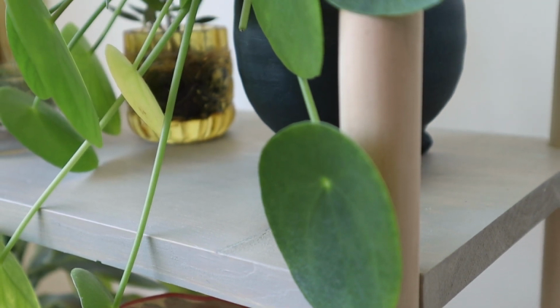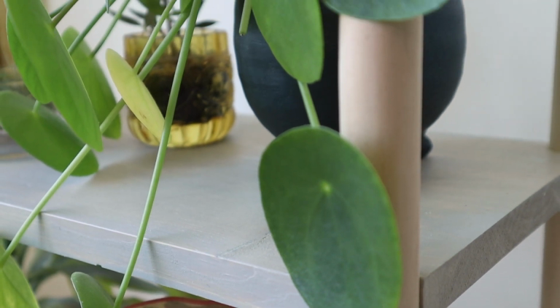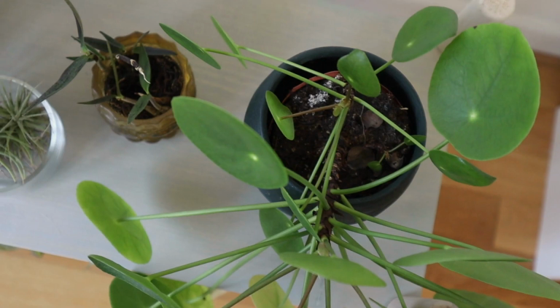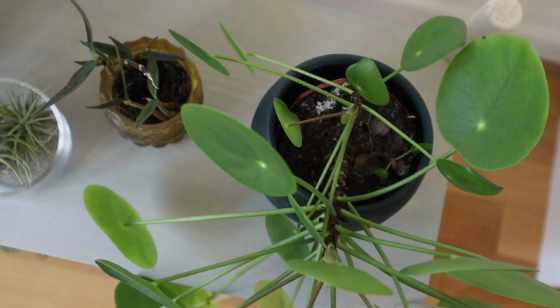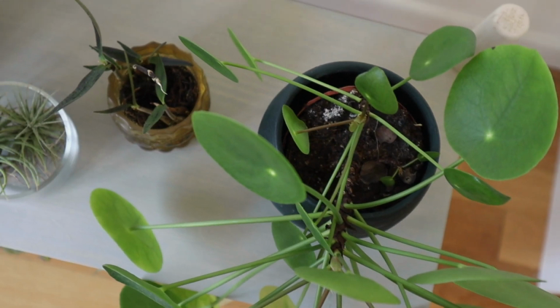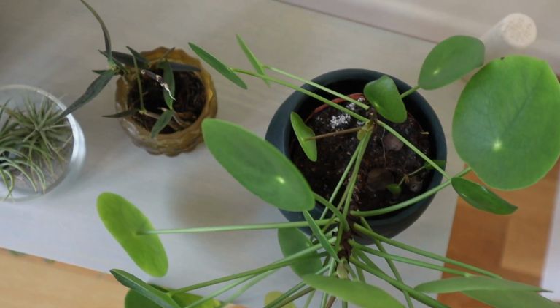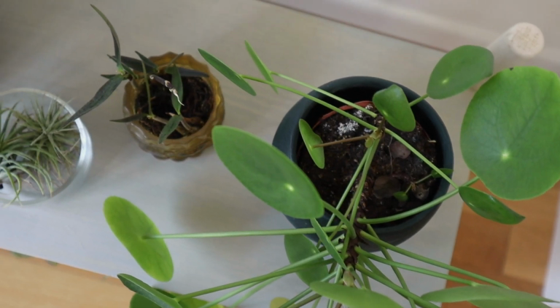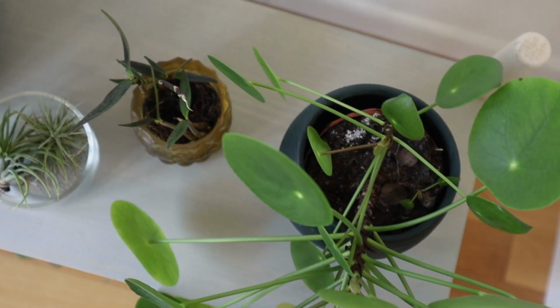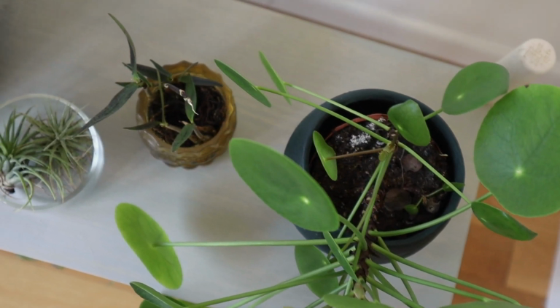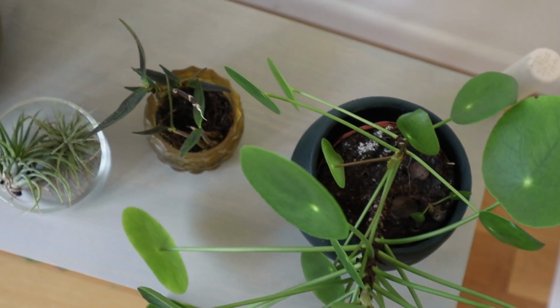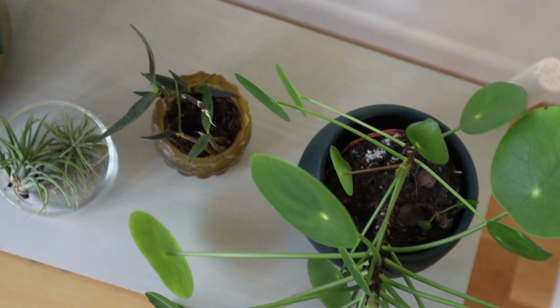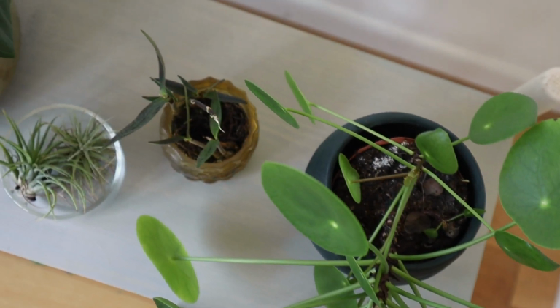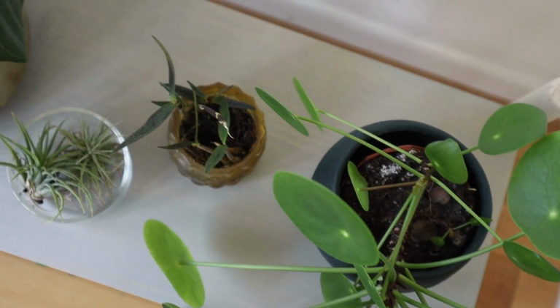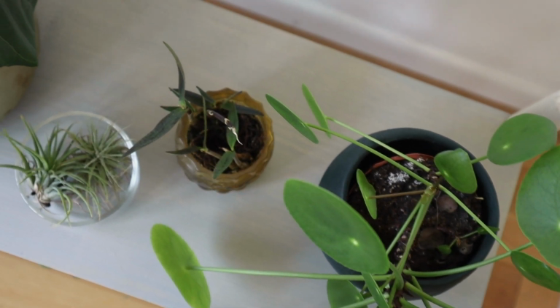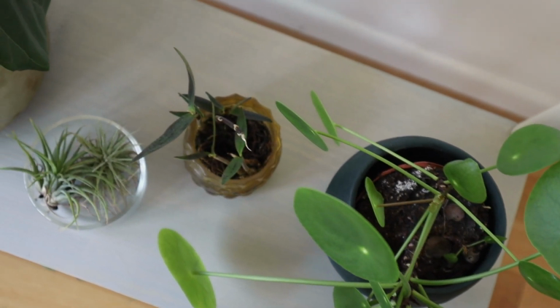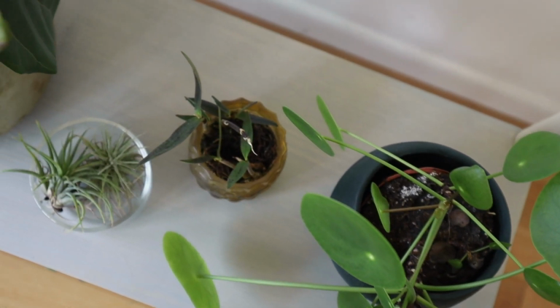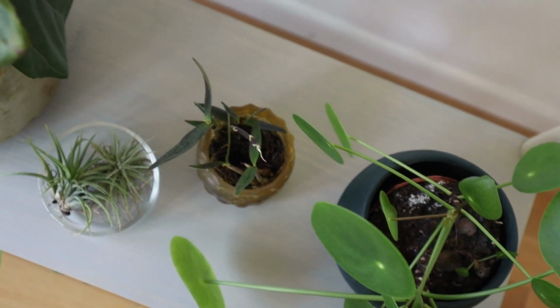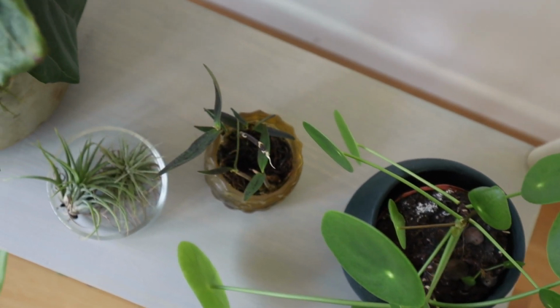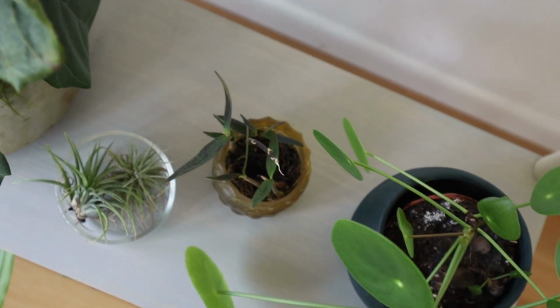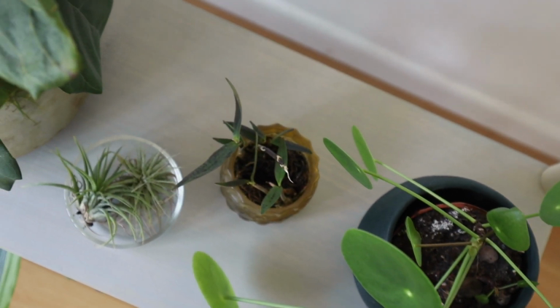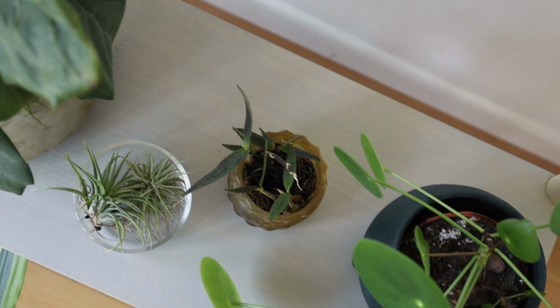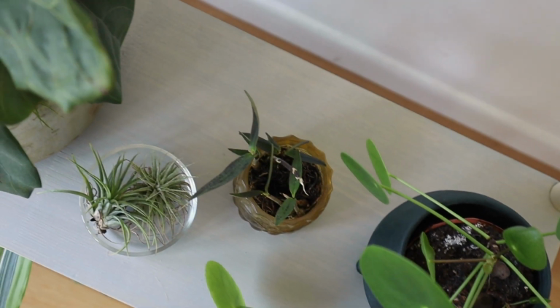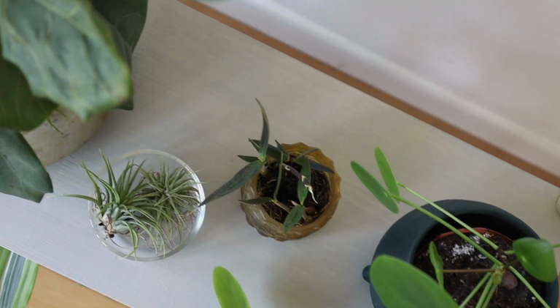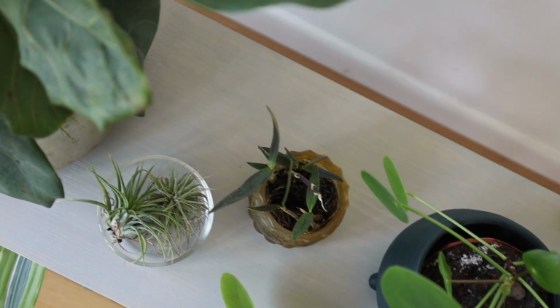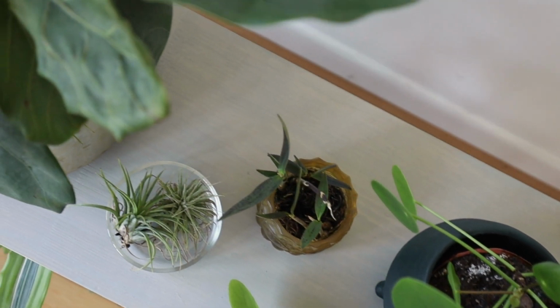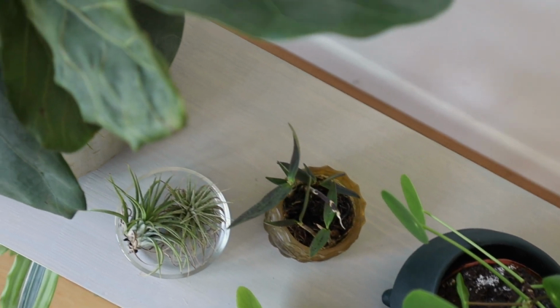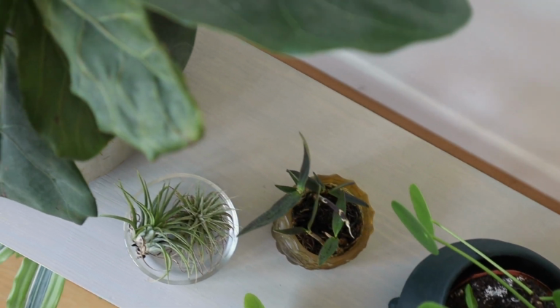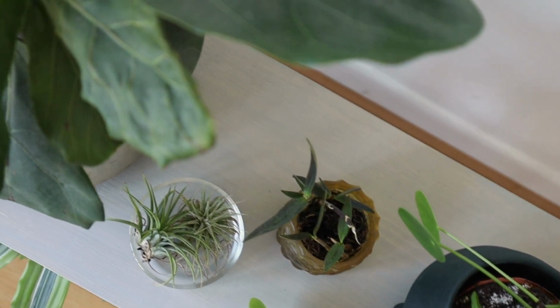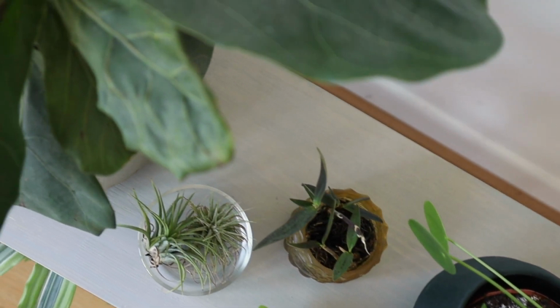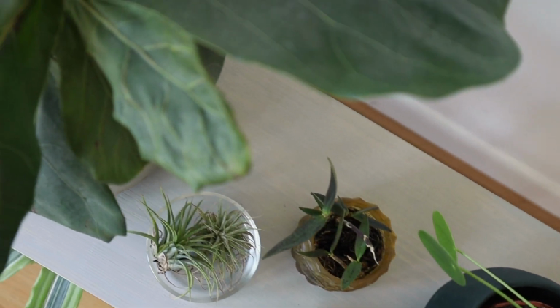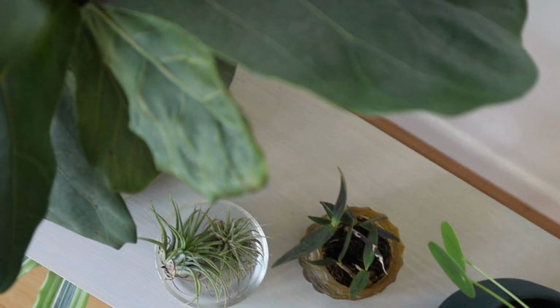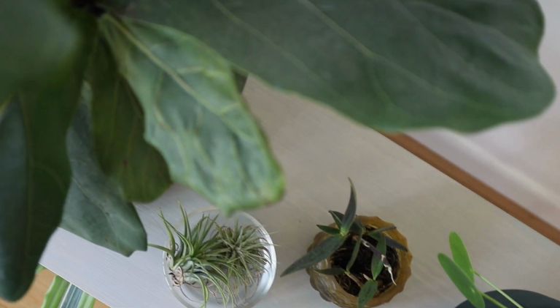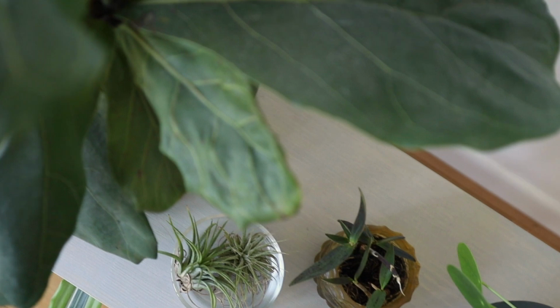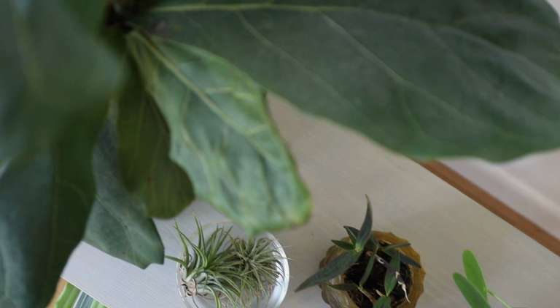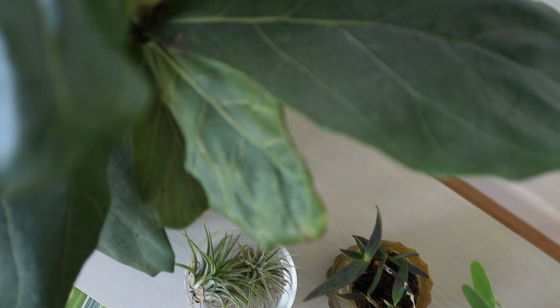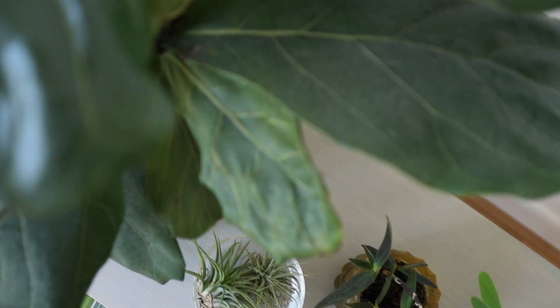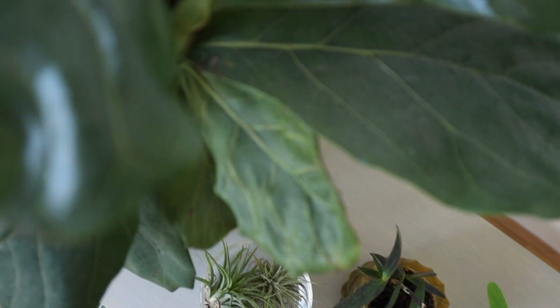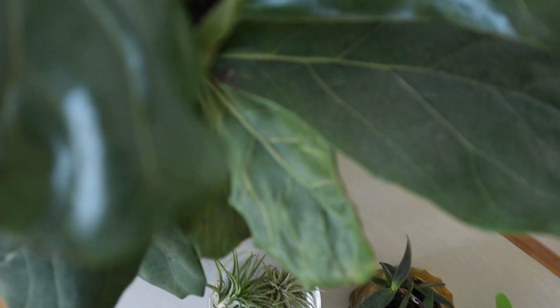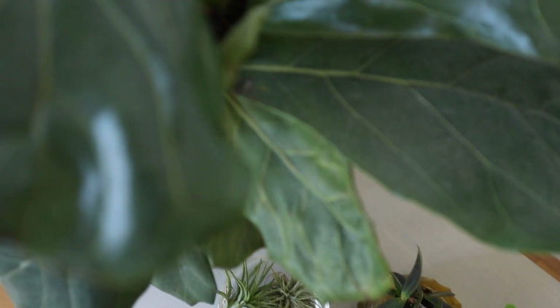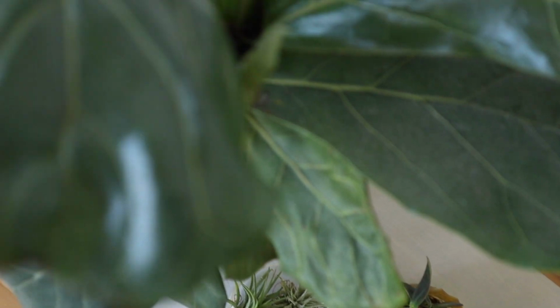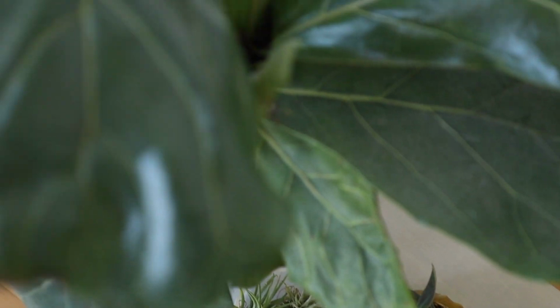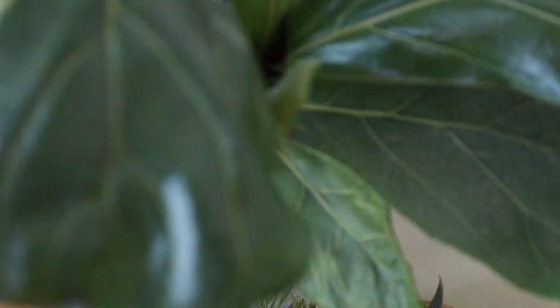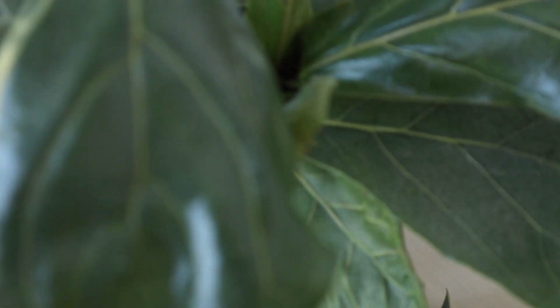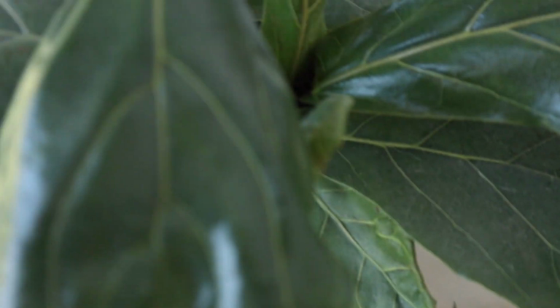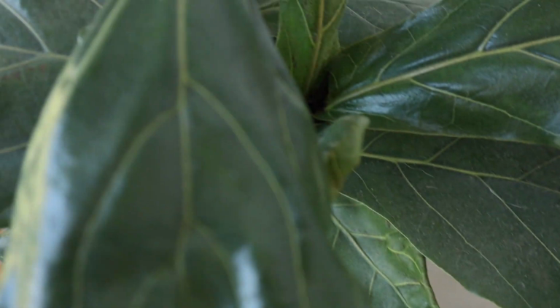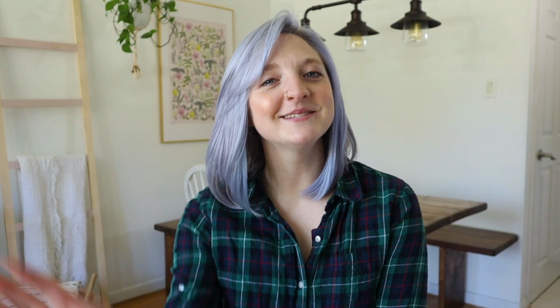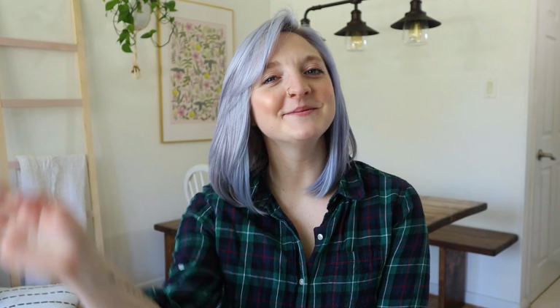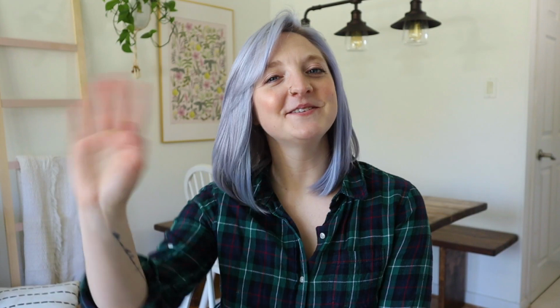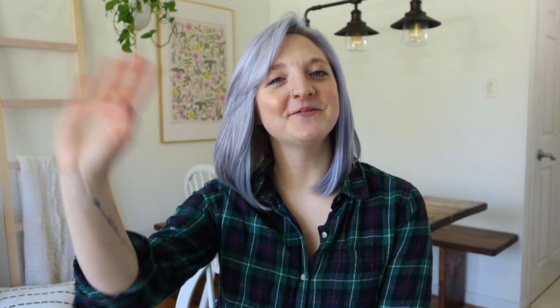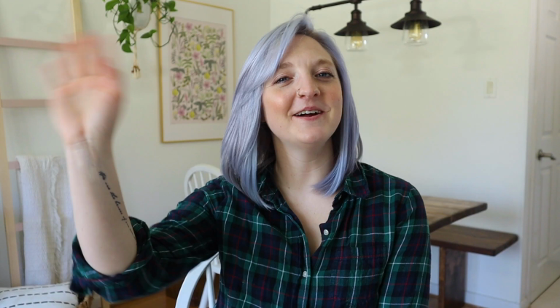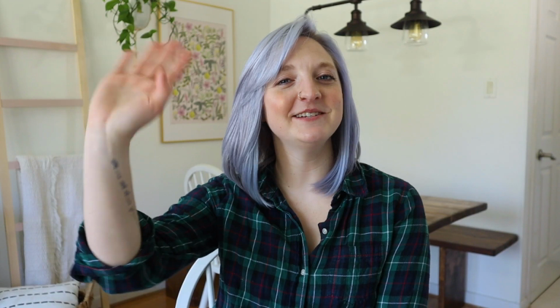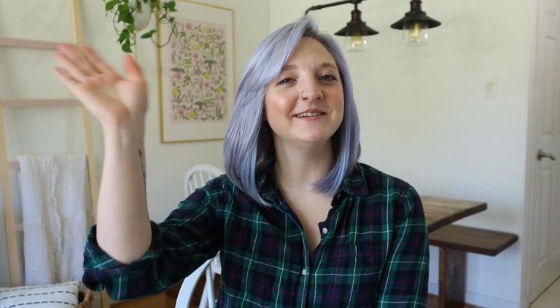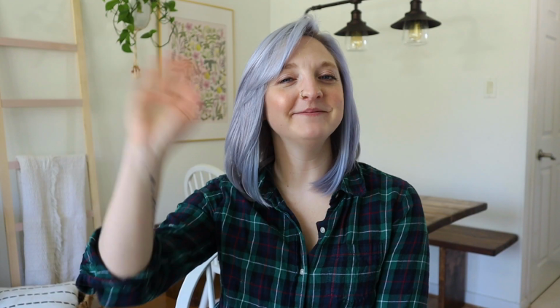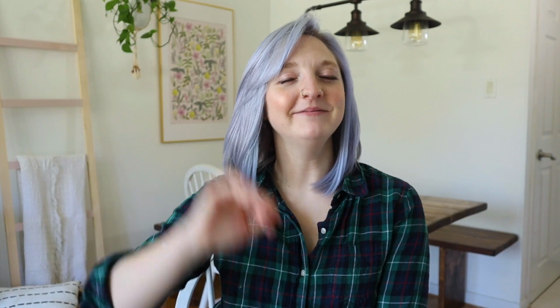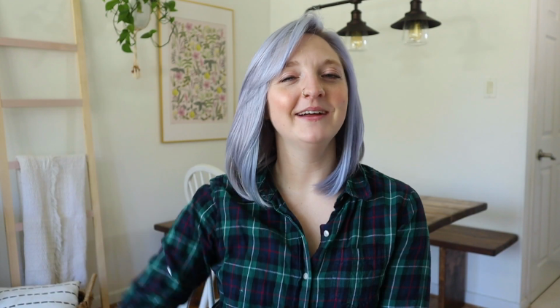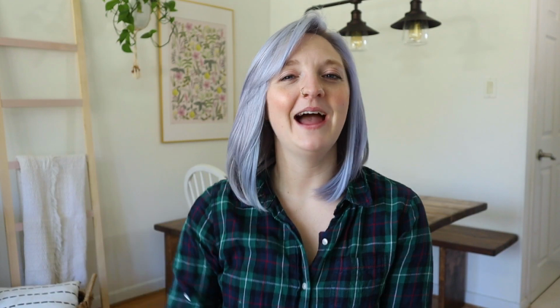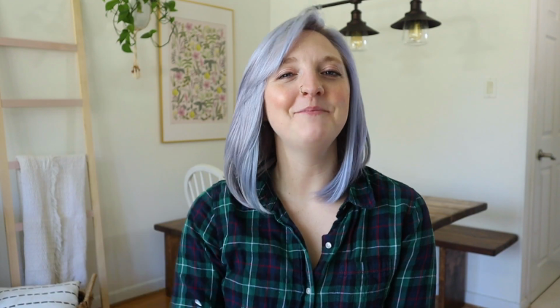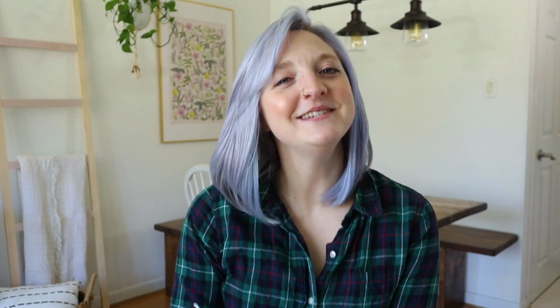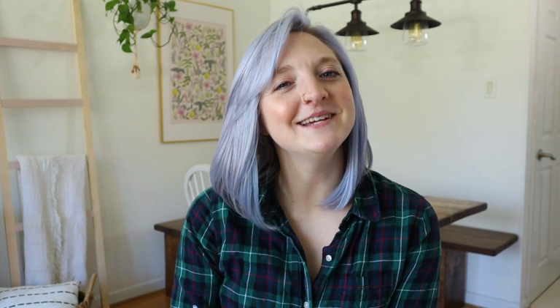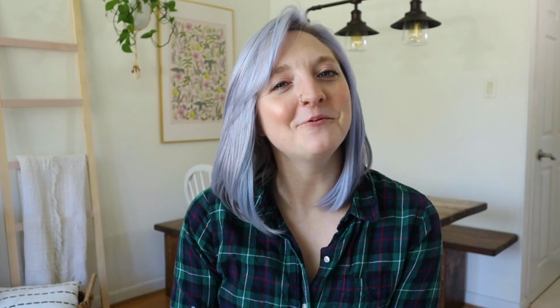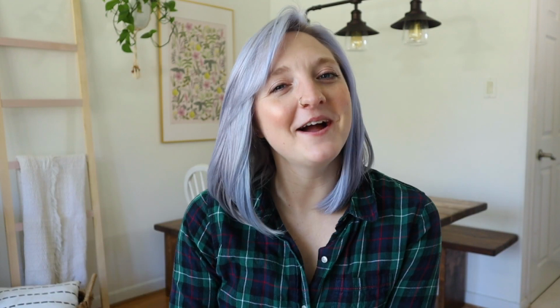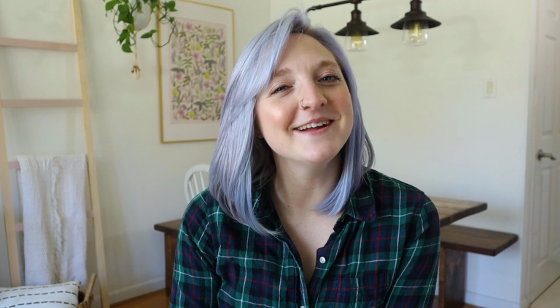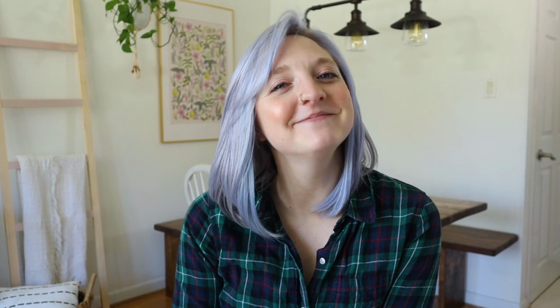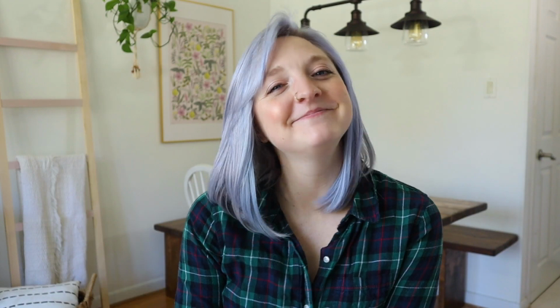All the supplies for this project are available for delivery on homedepot.ca. Thanks so much for watching — happy DIYing!